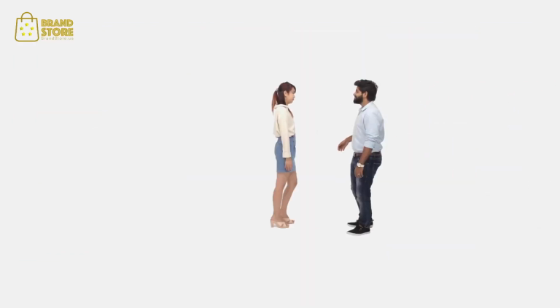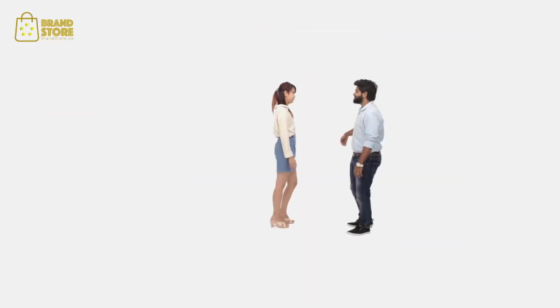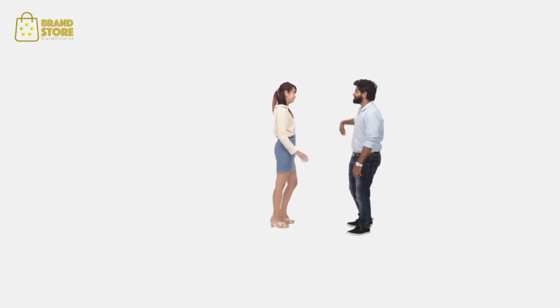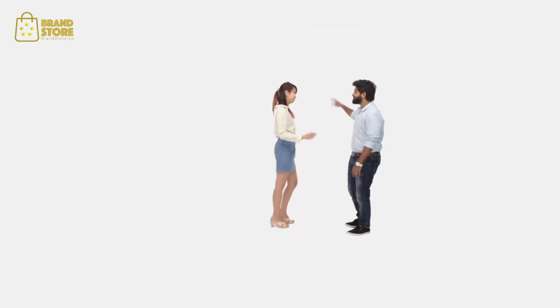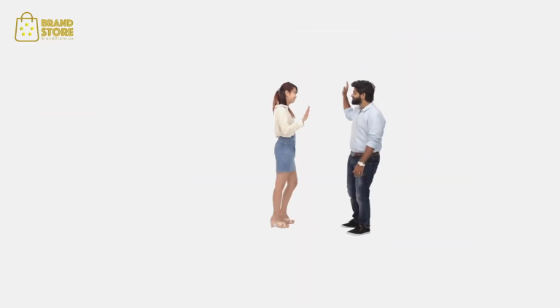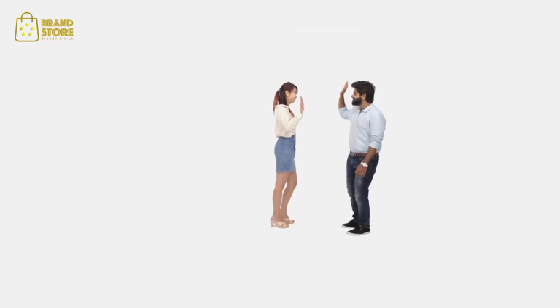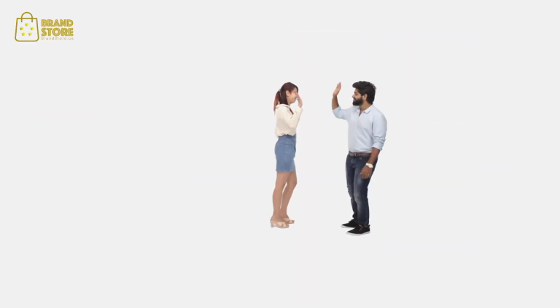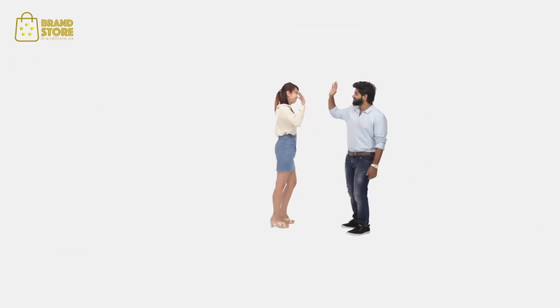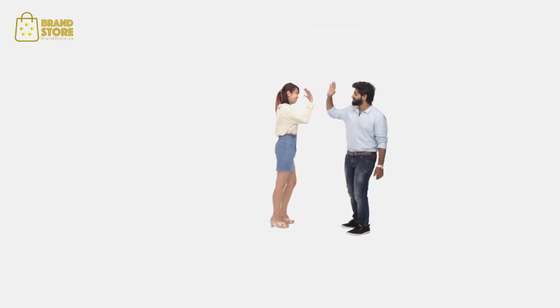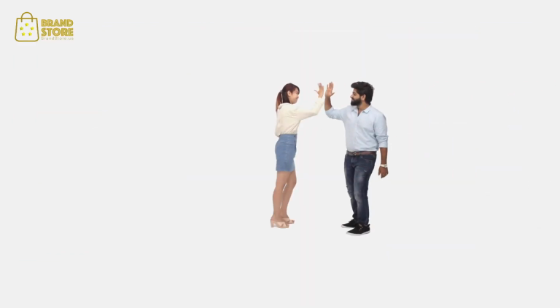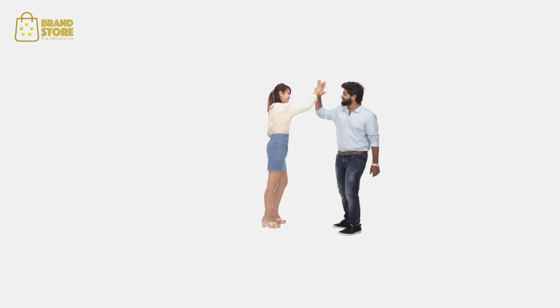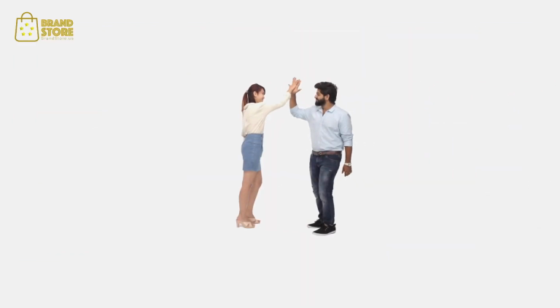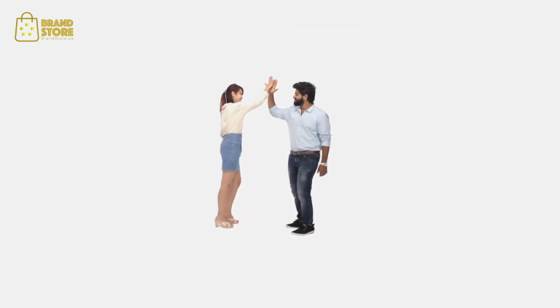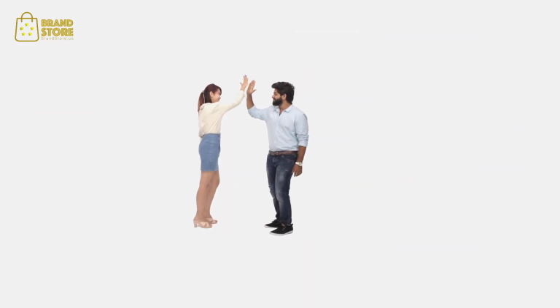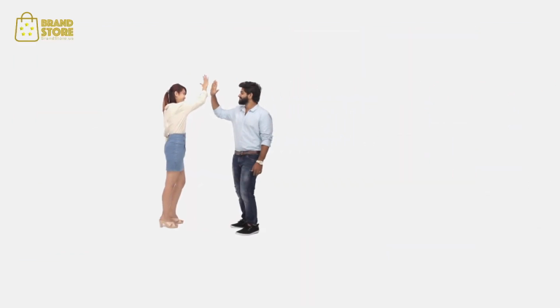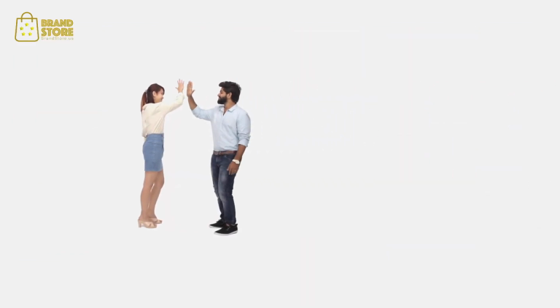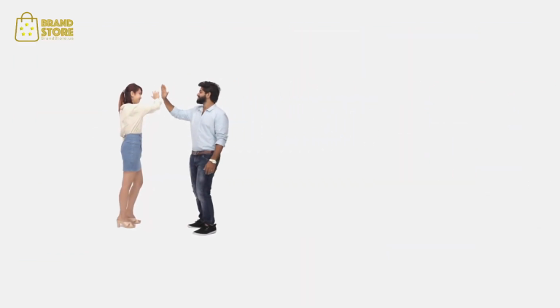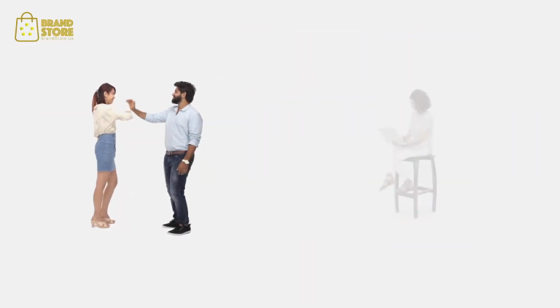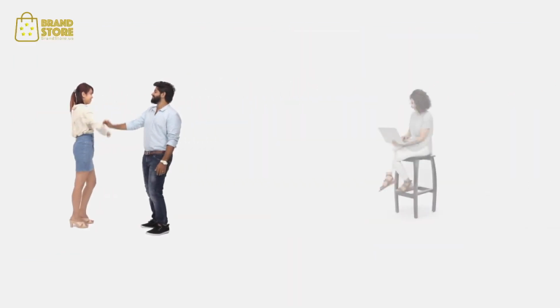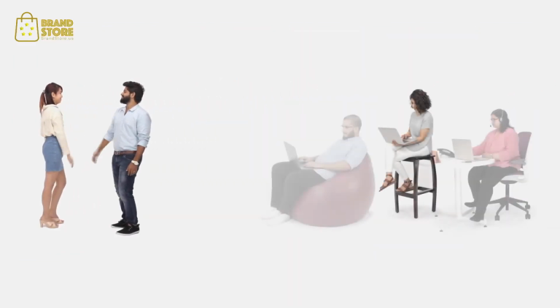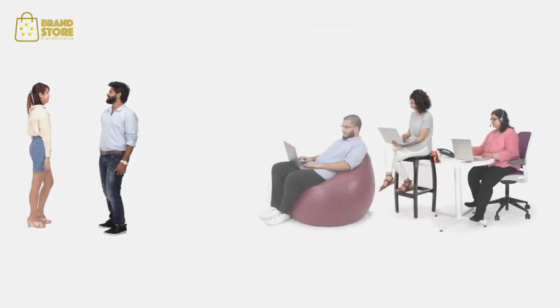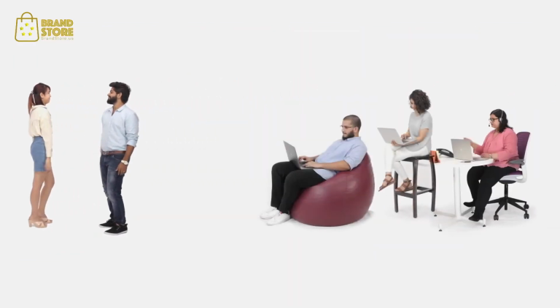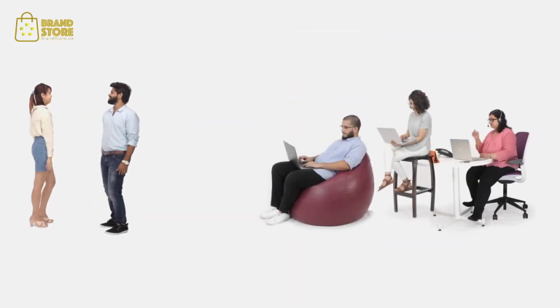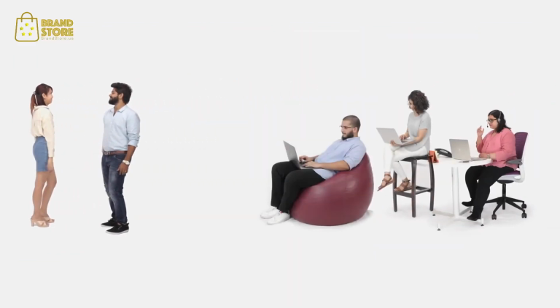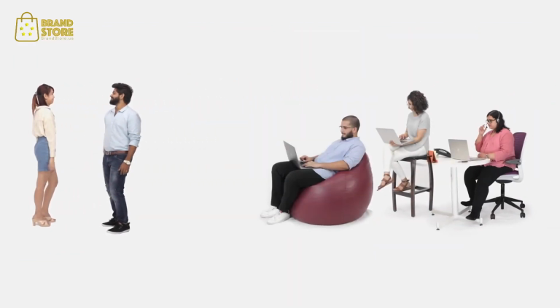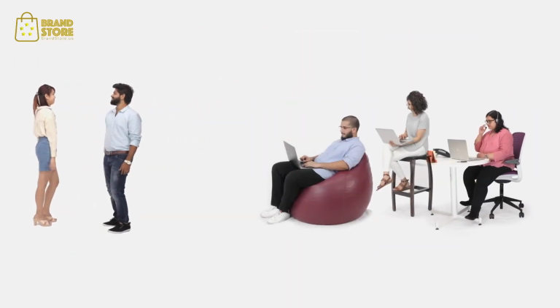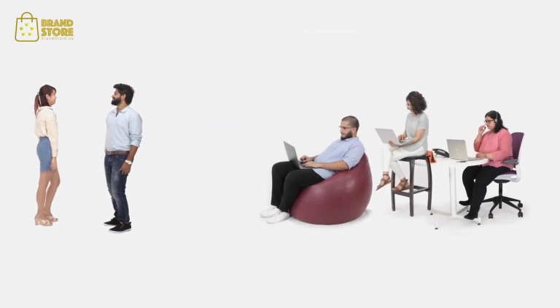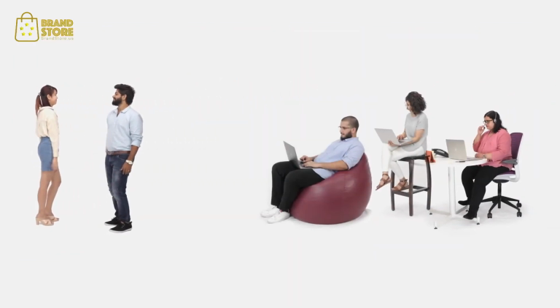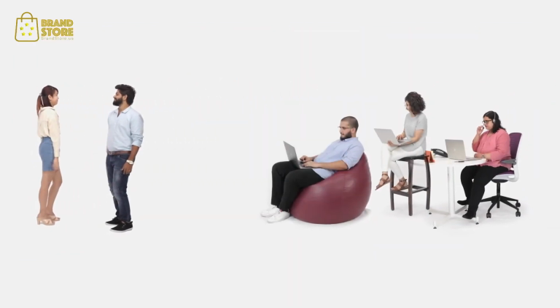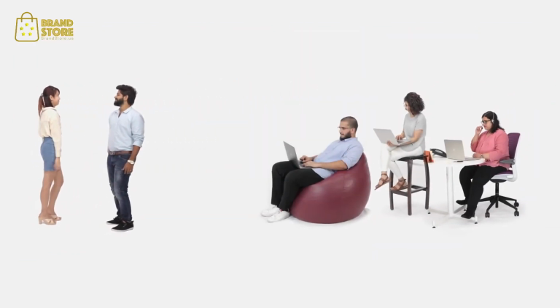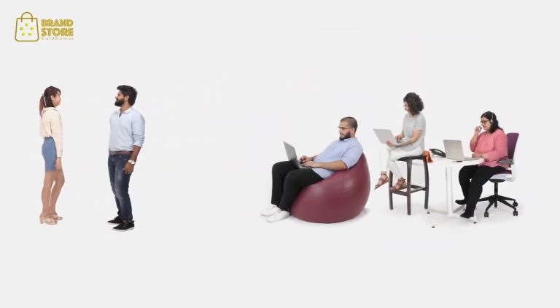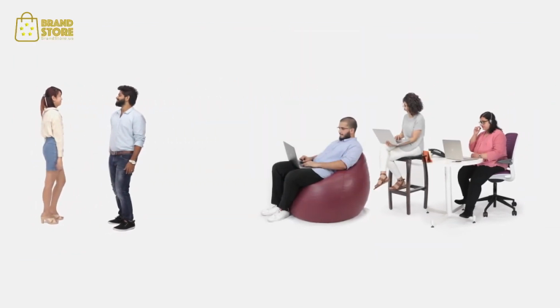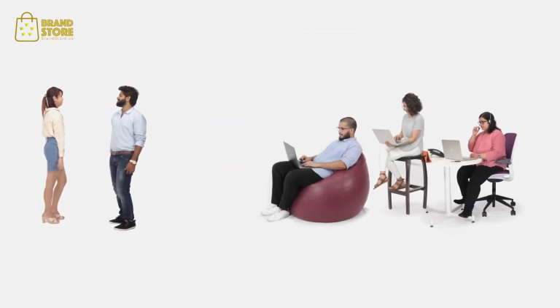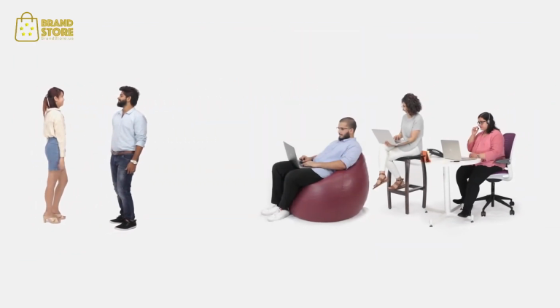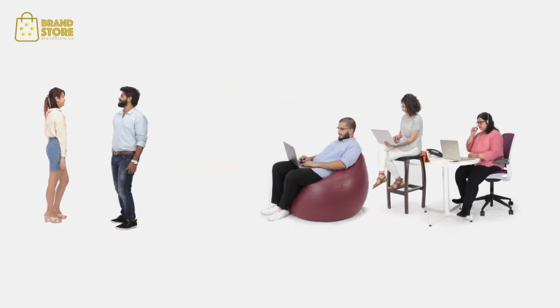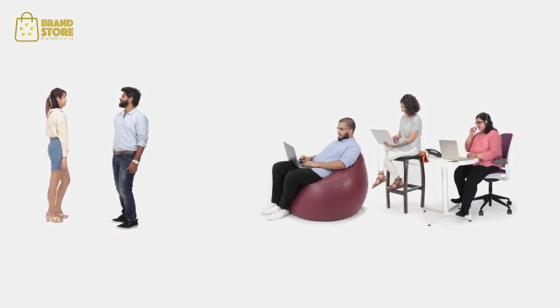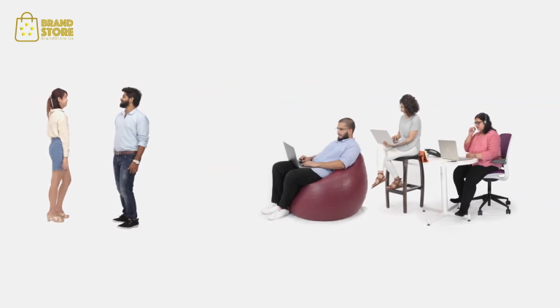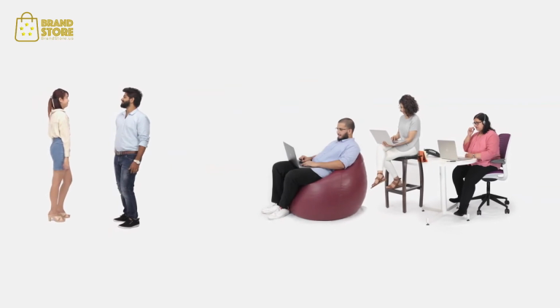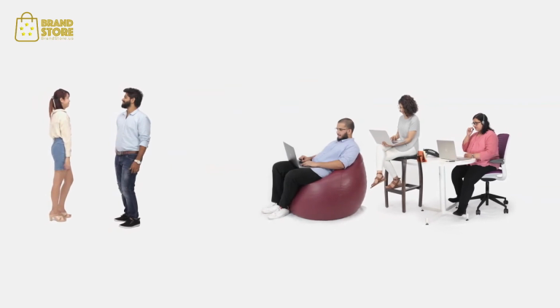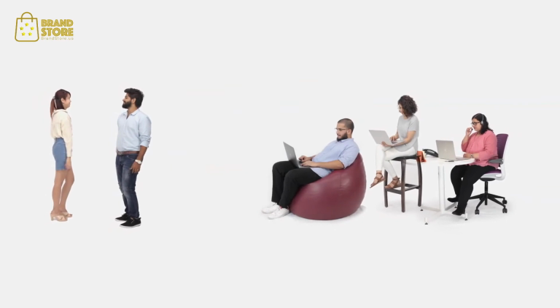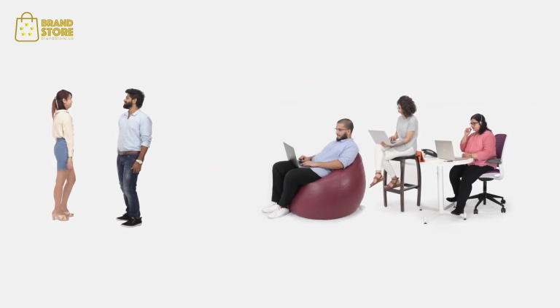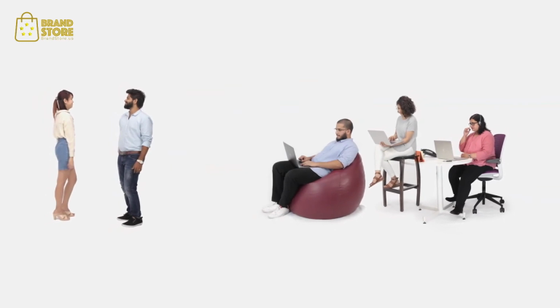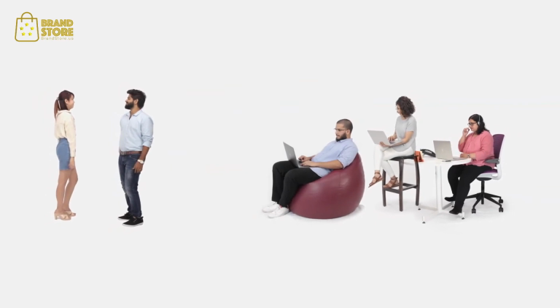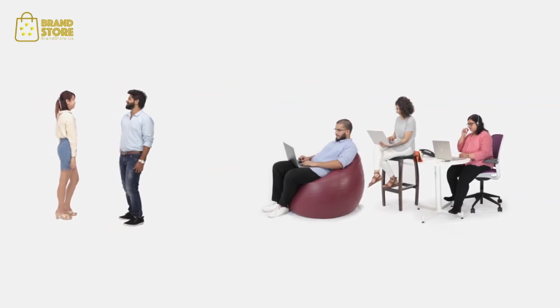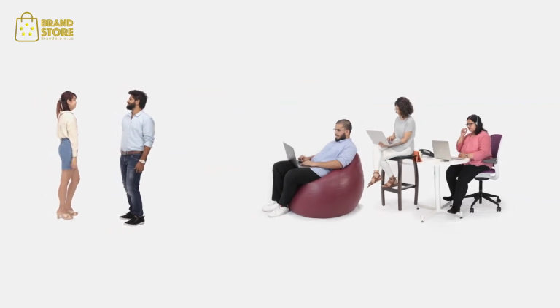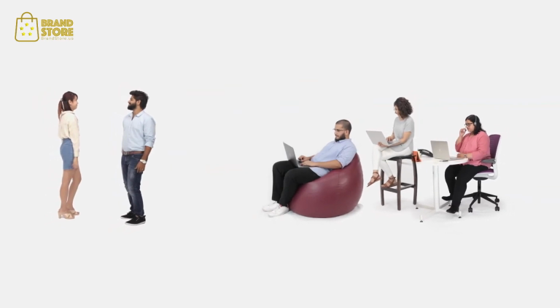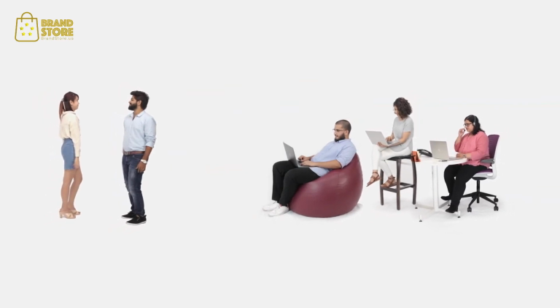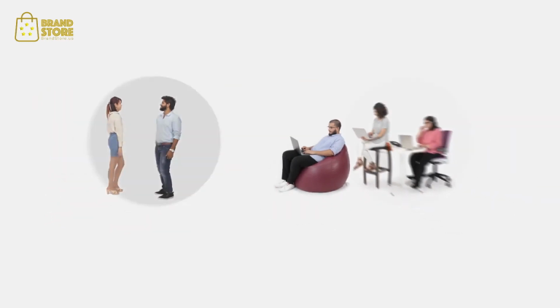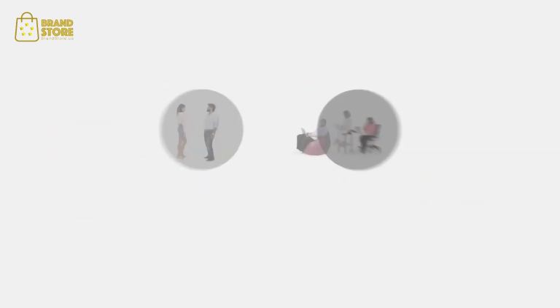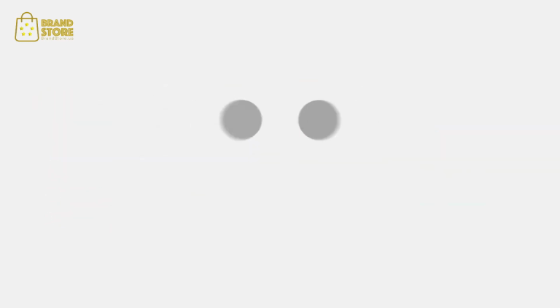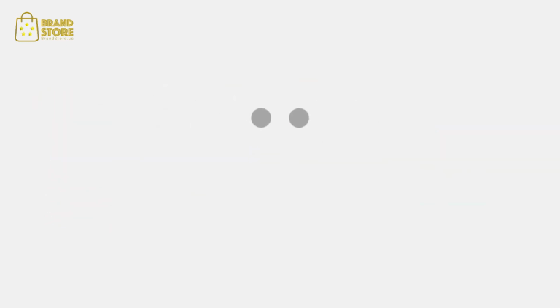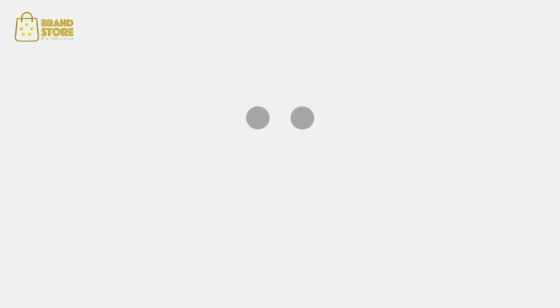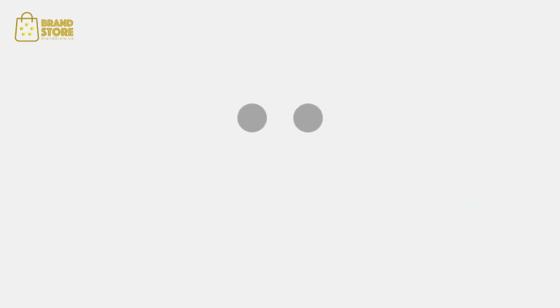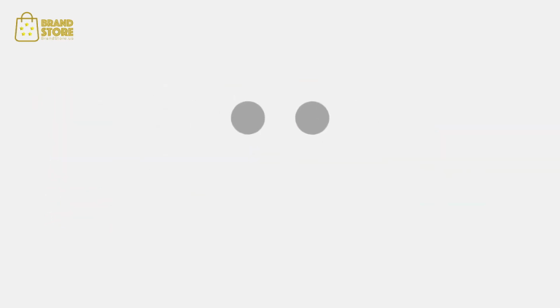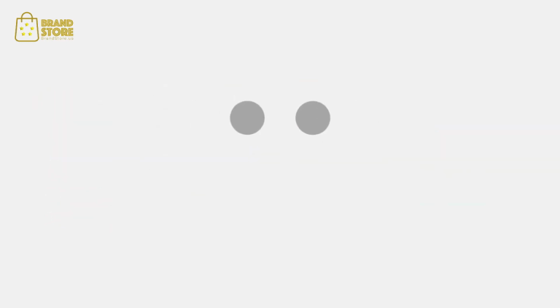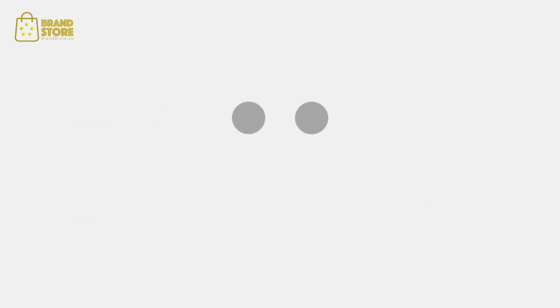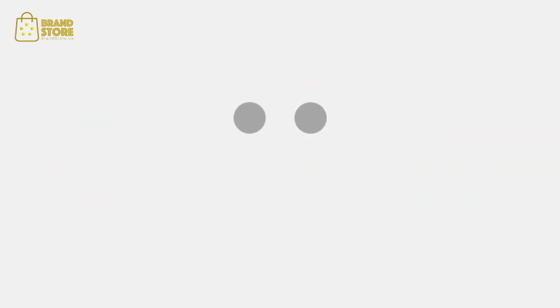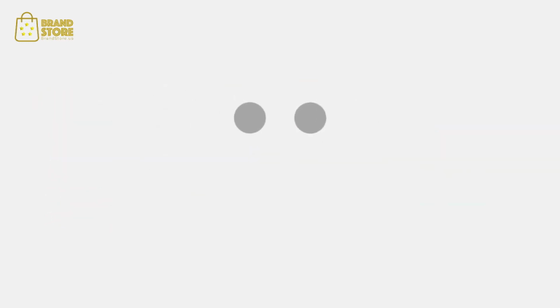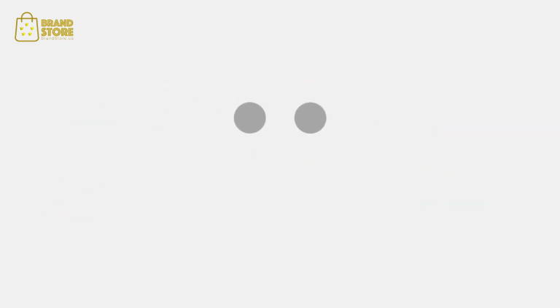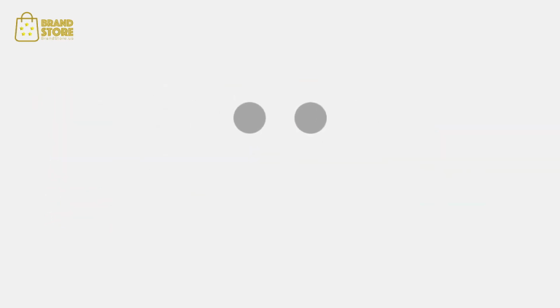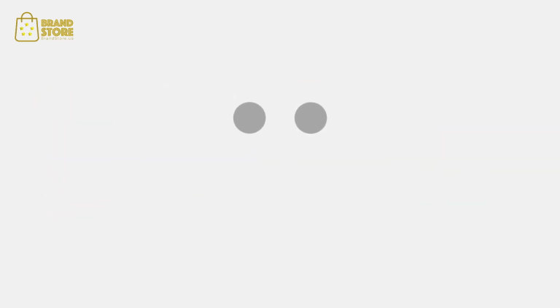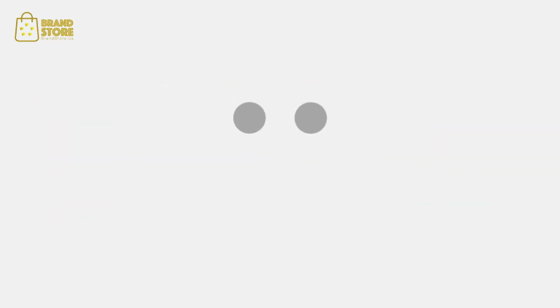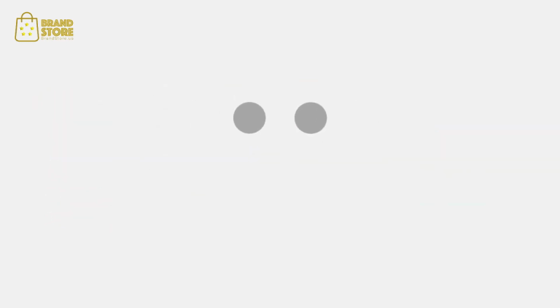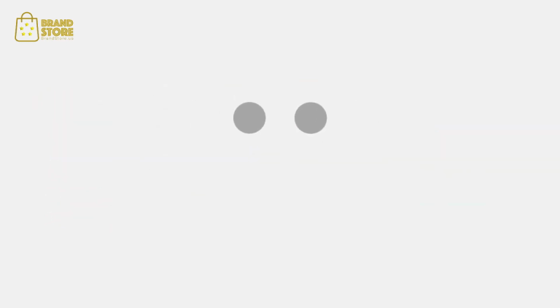Your customers are happy. All your hard work has paid off. And that's what makes a perfect customer experience.